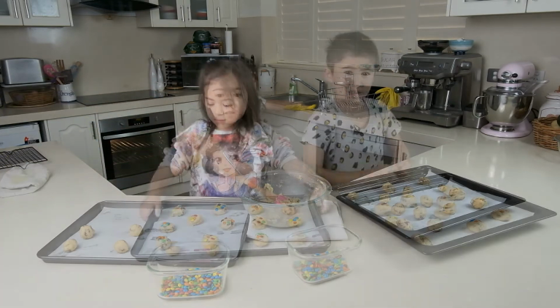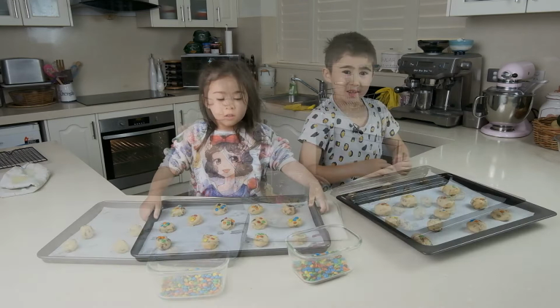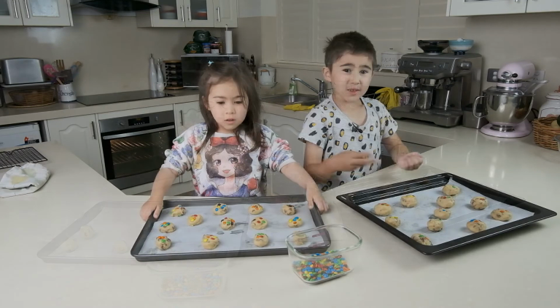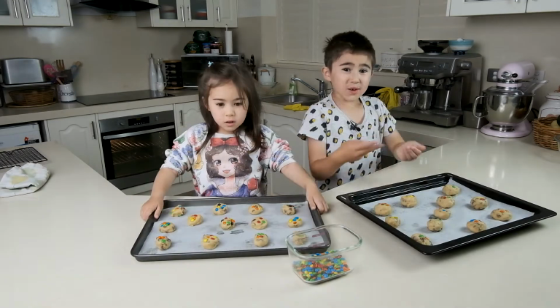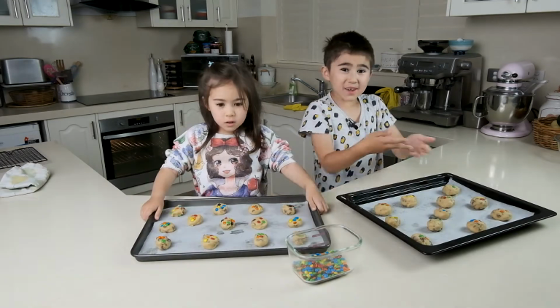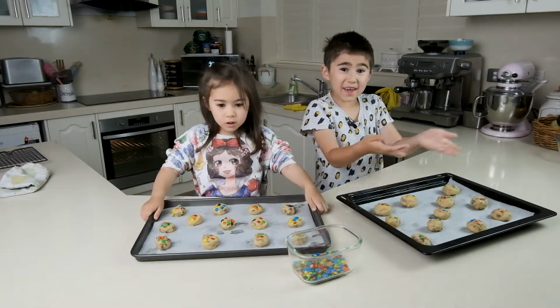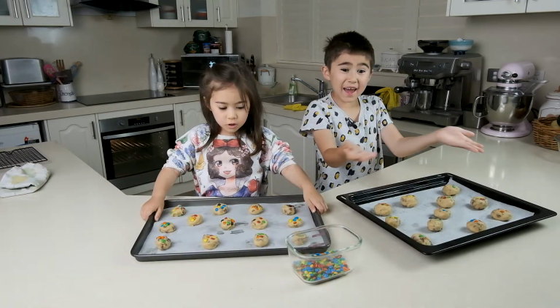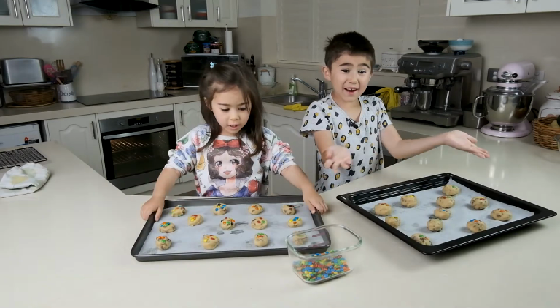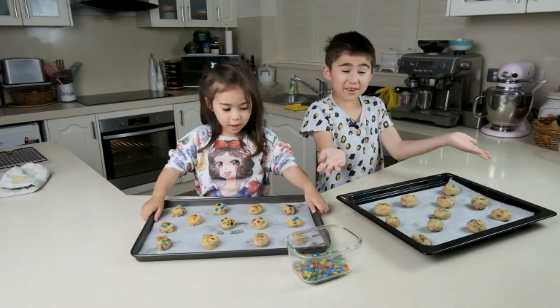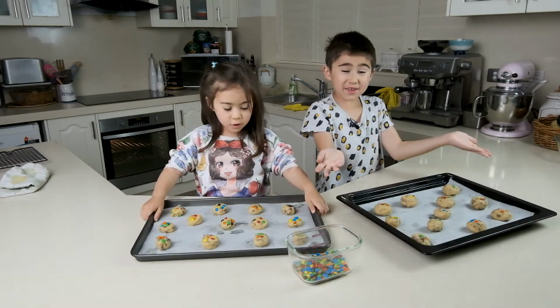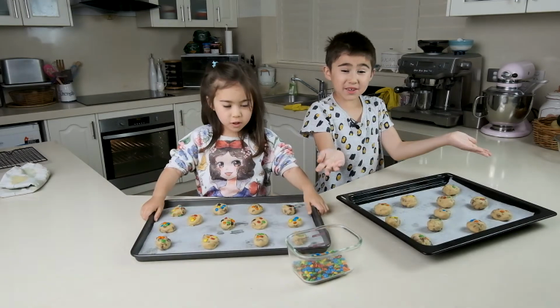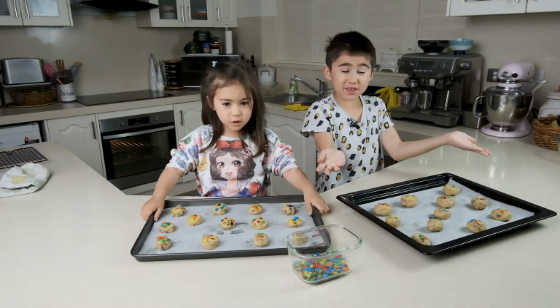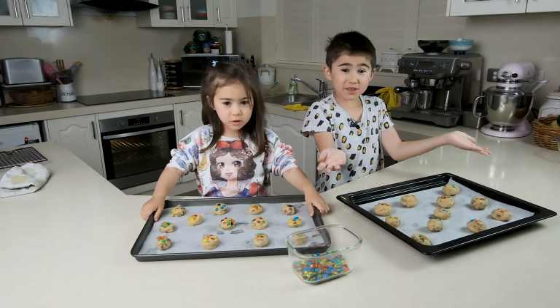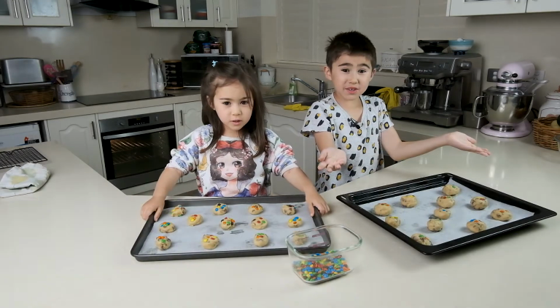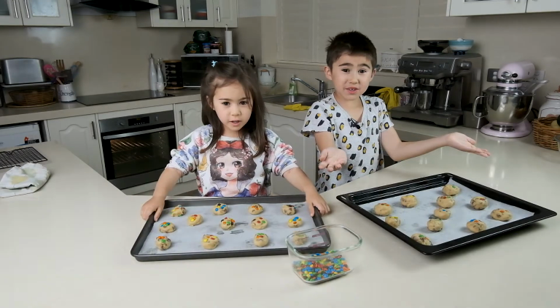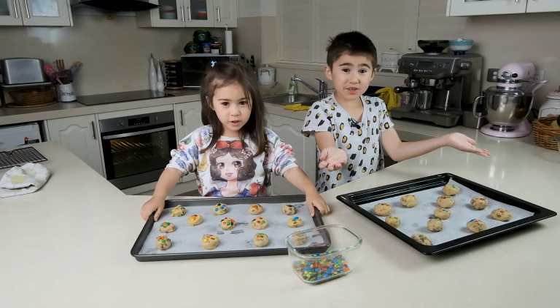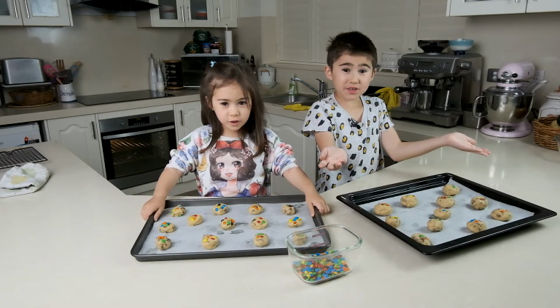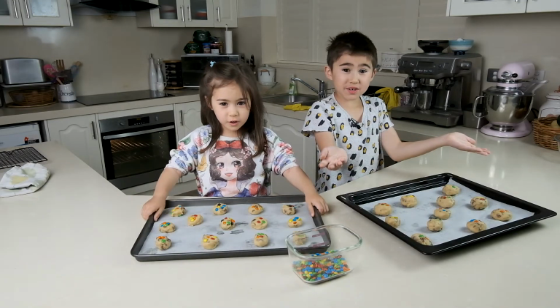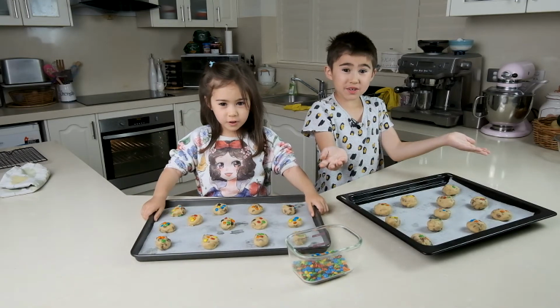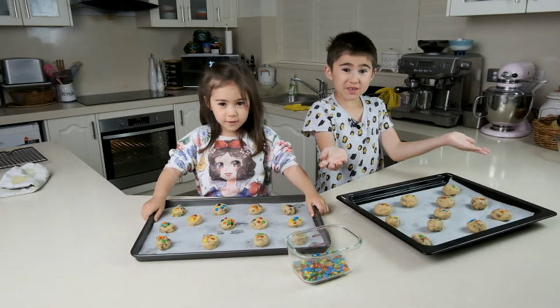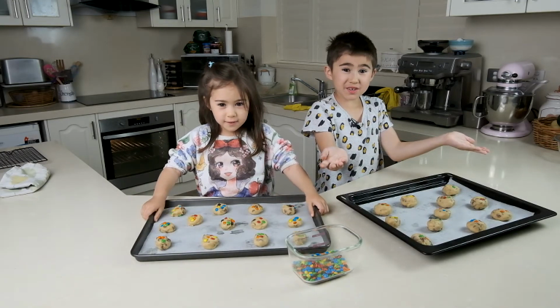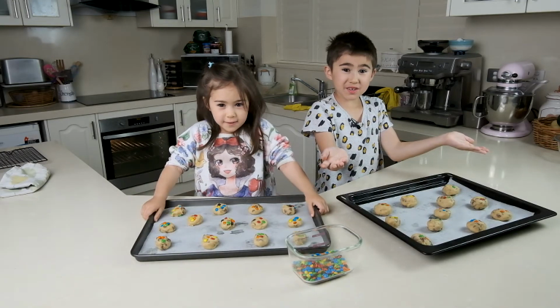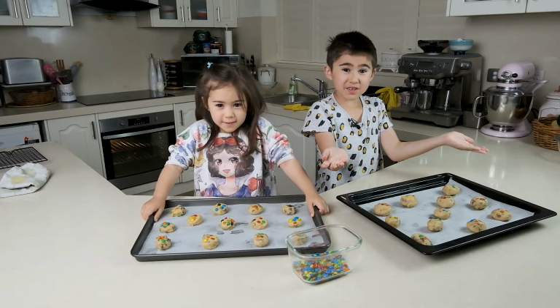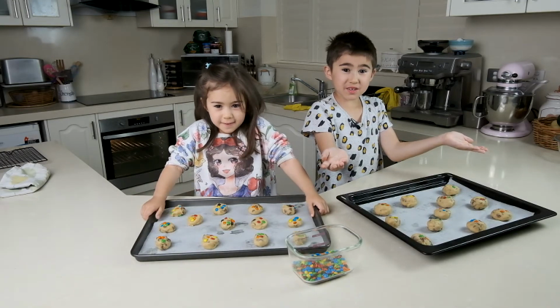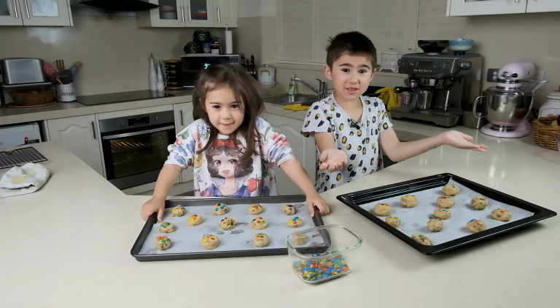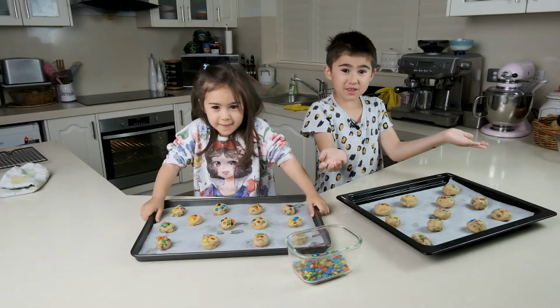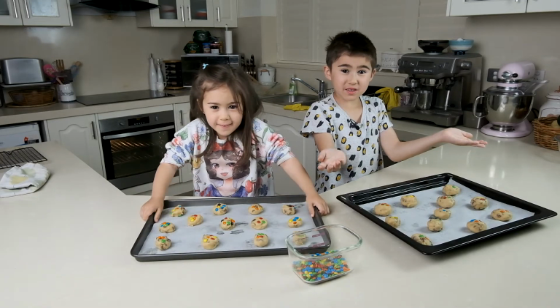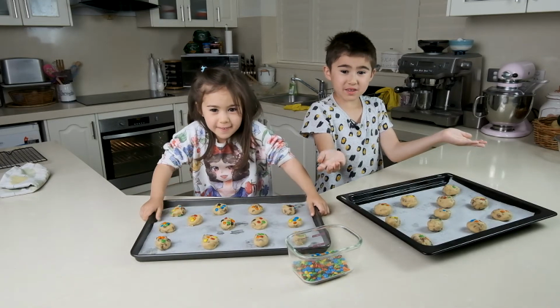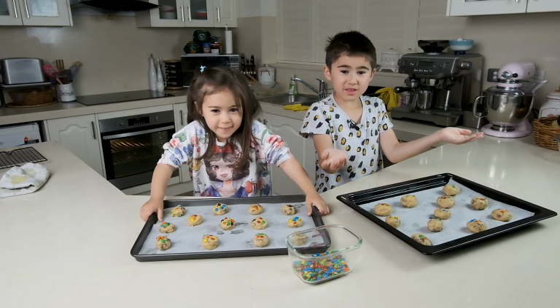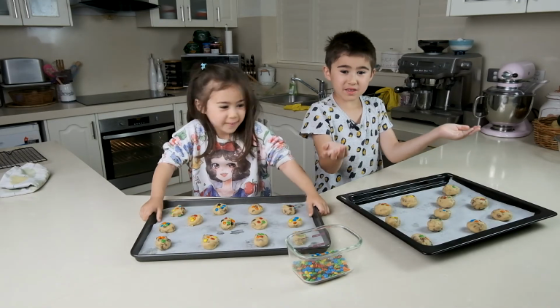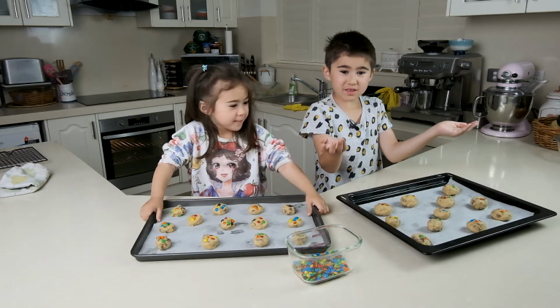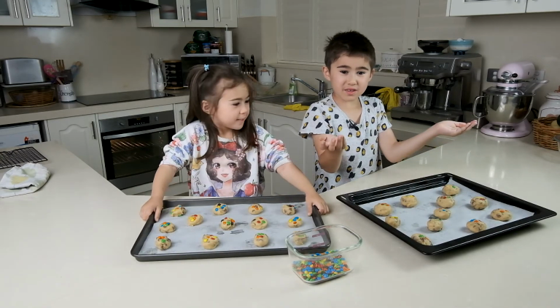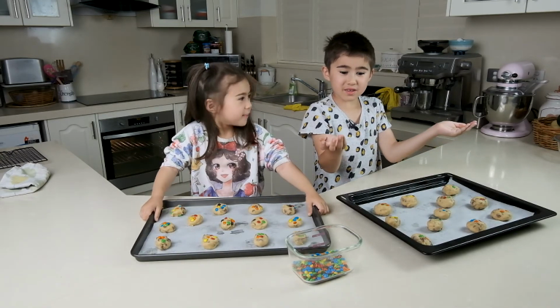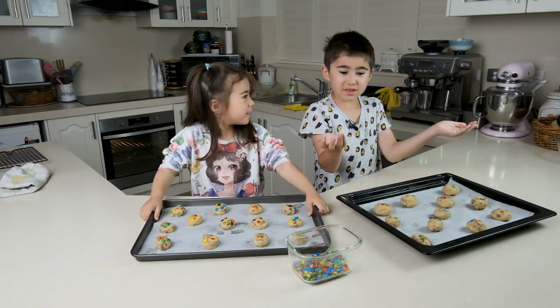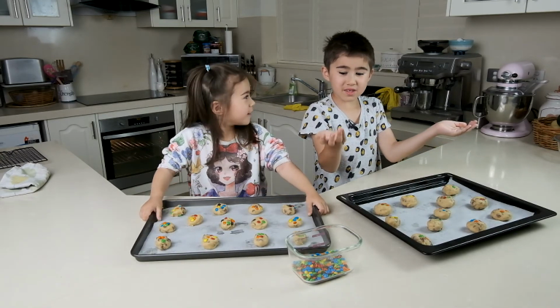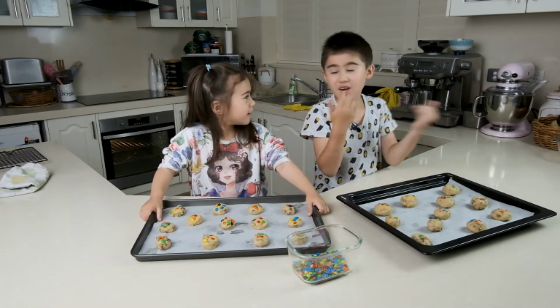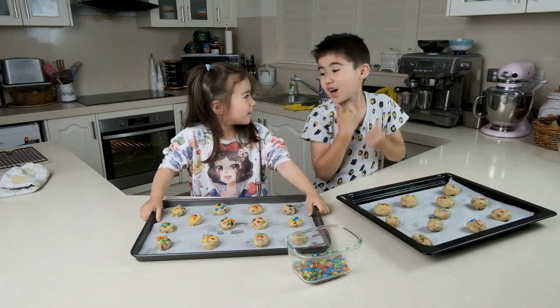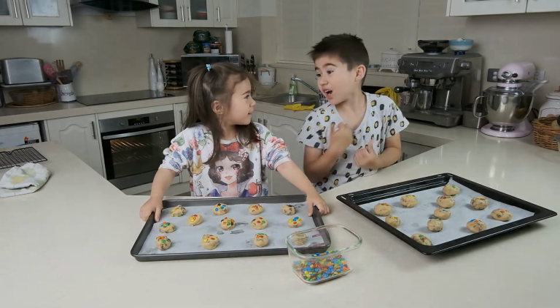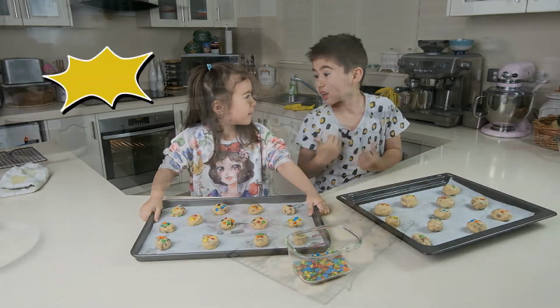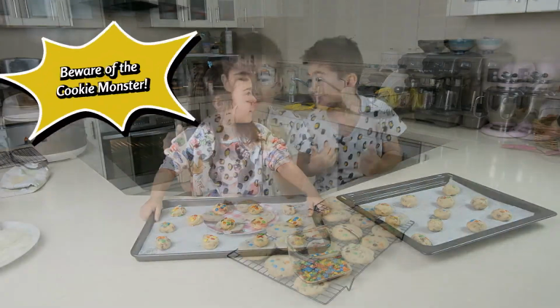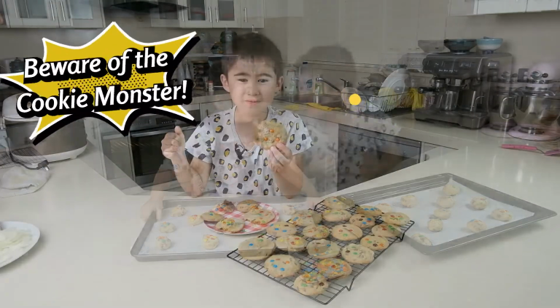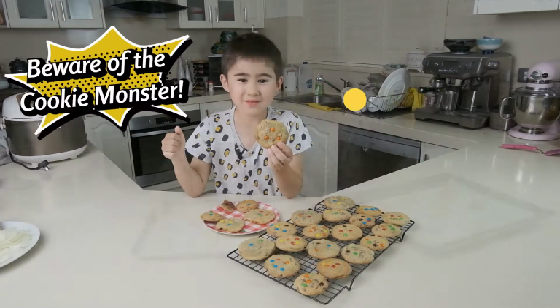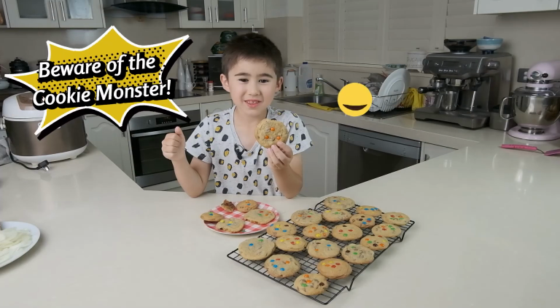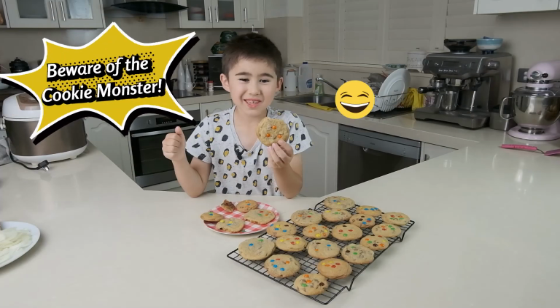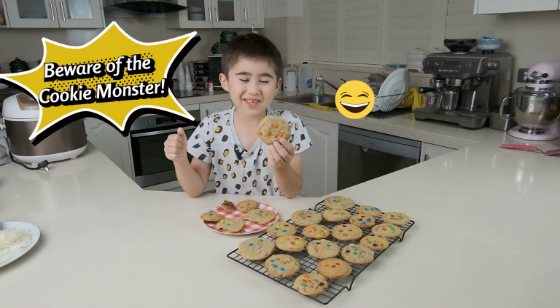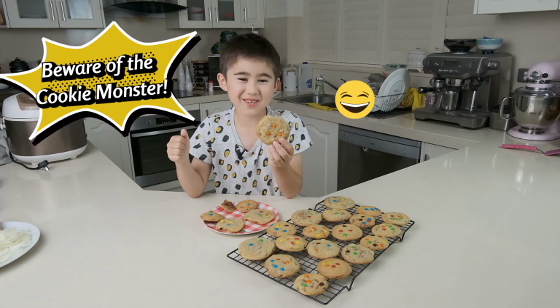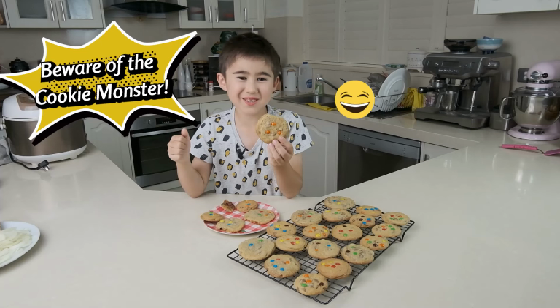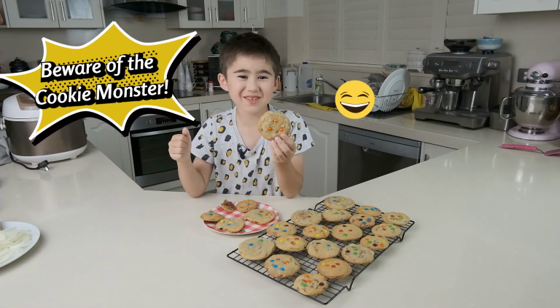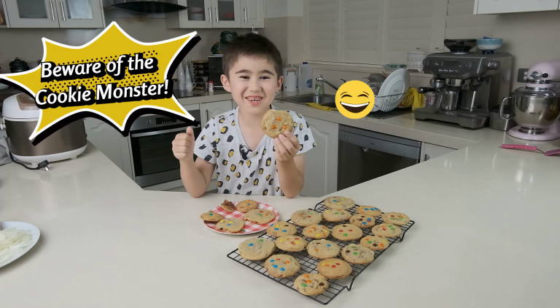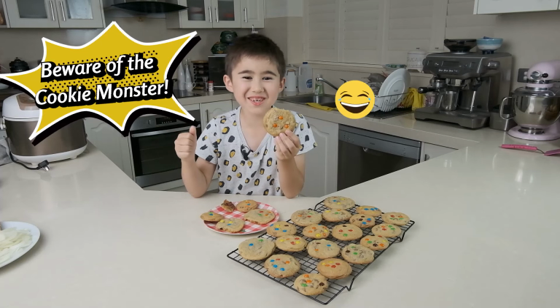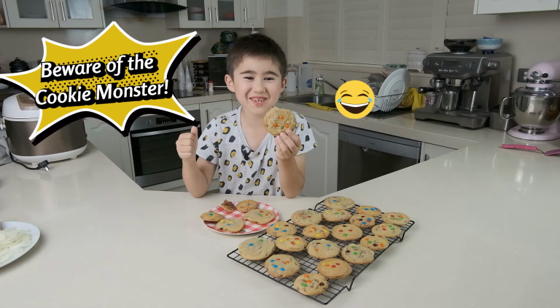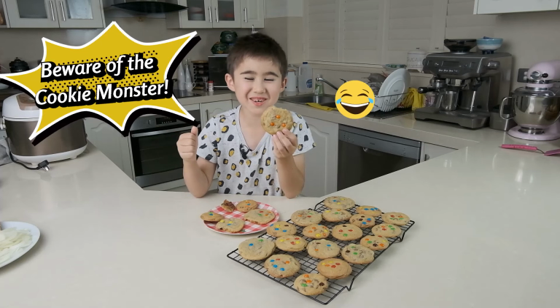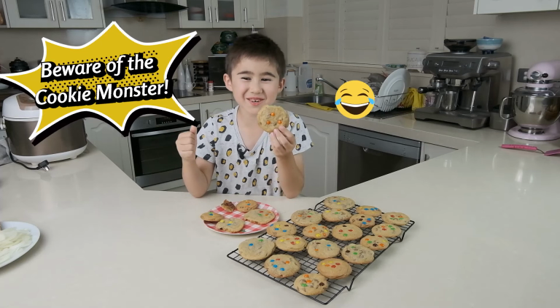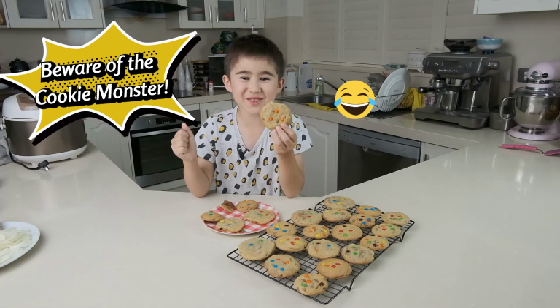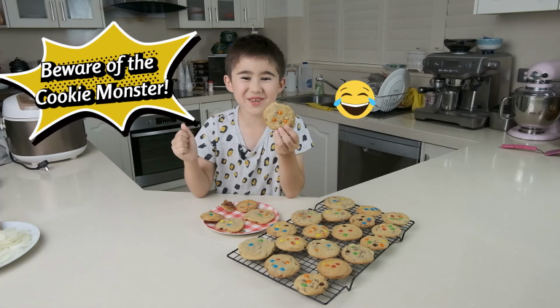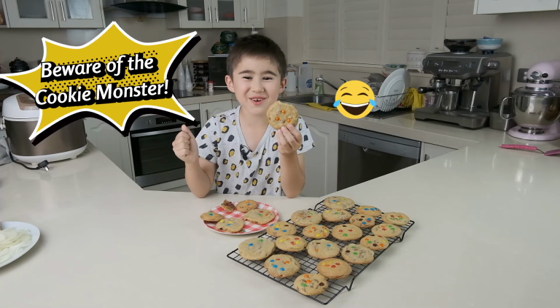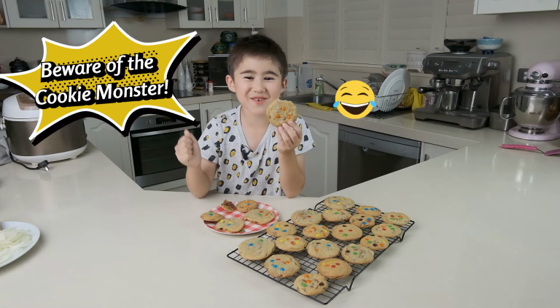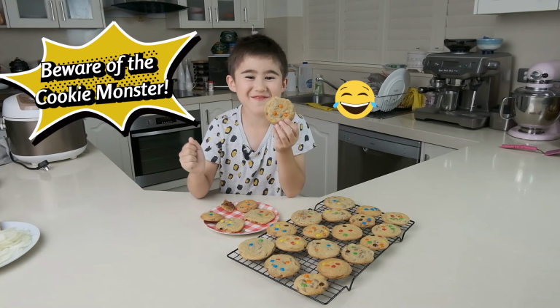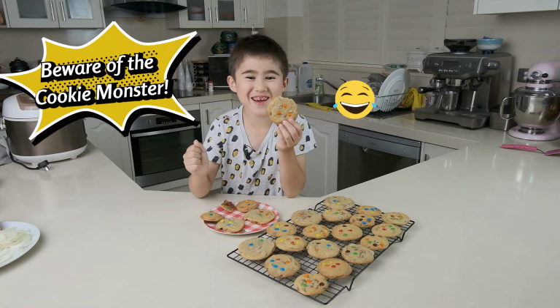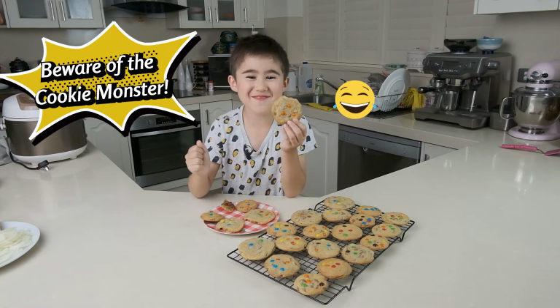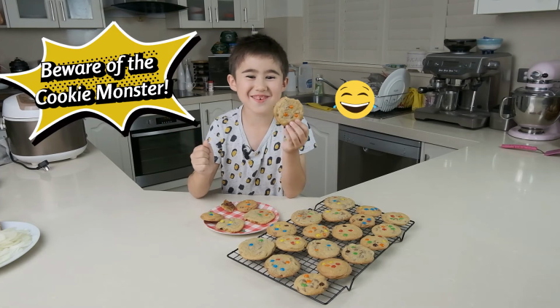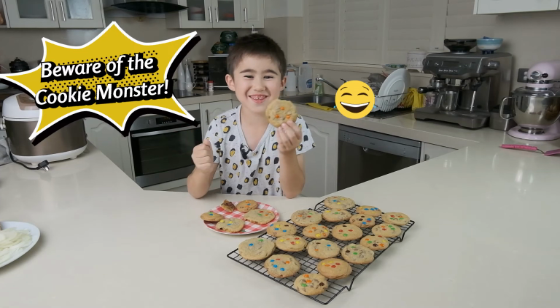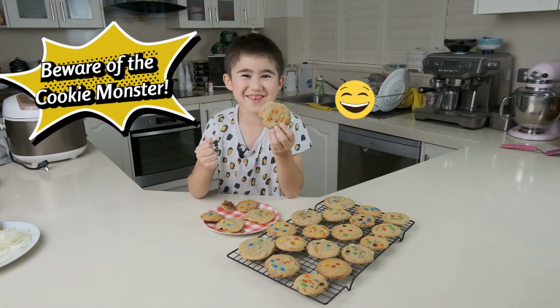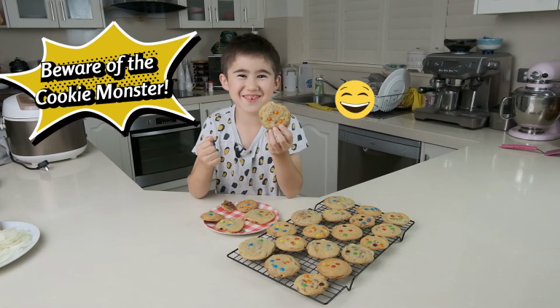Look how cute they are! Dig! Let's crunch a cookie, or maybe two, or three, or four.